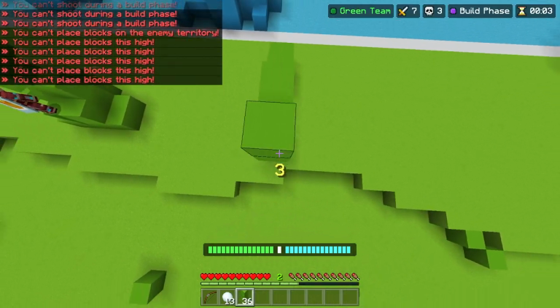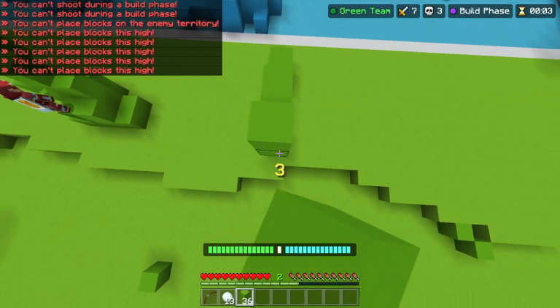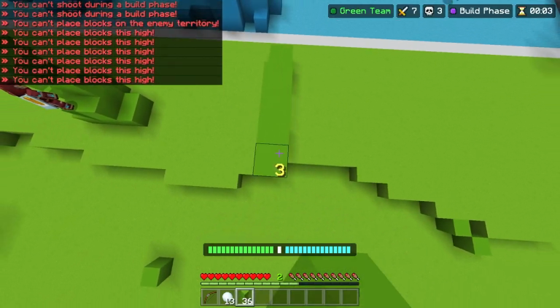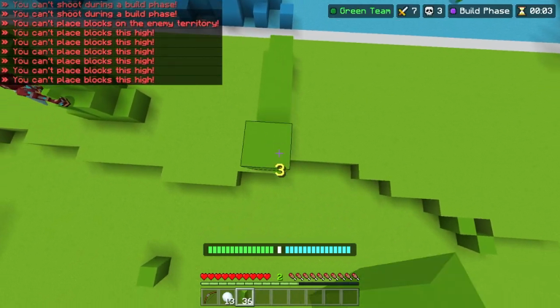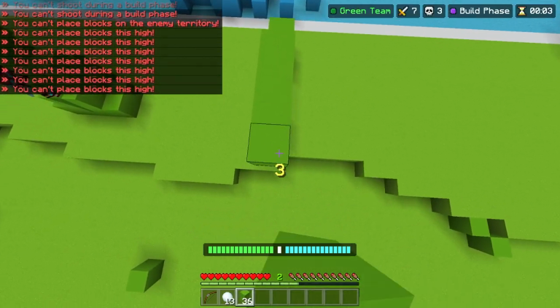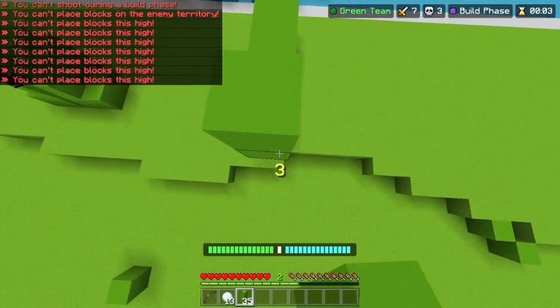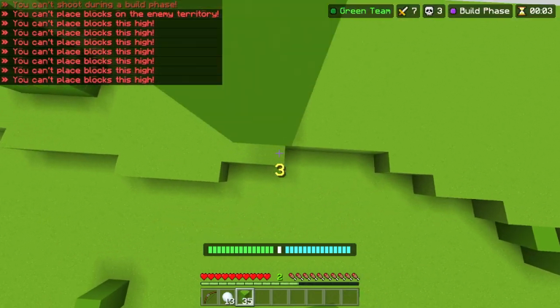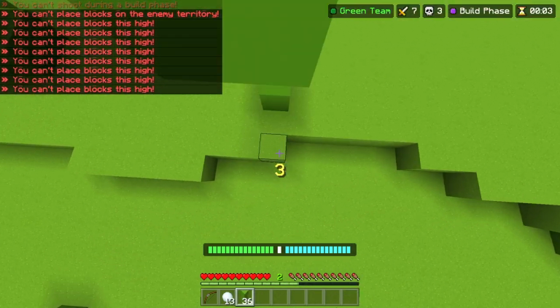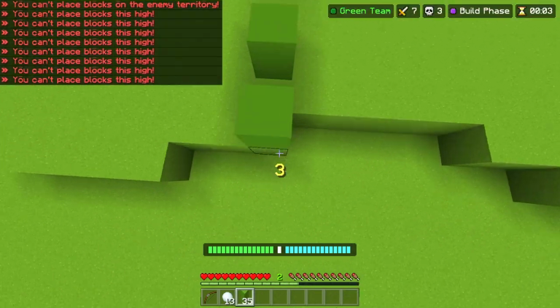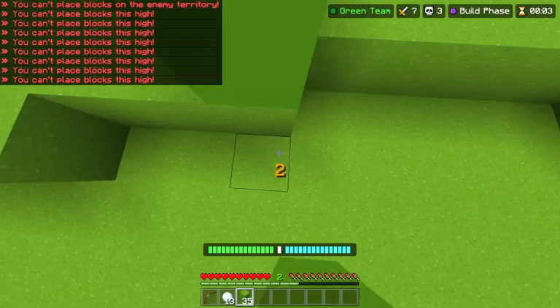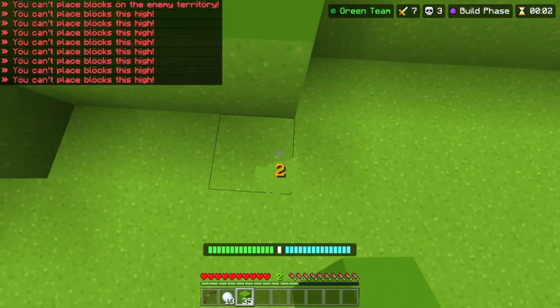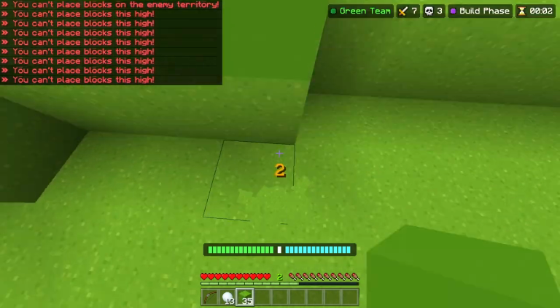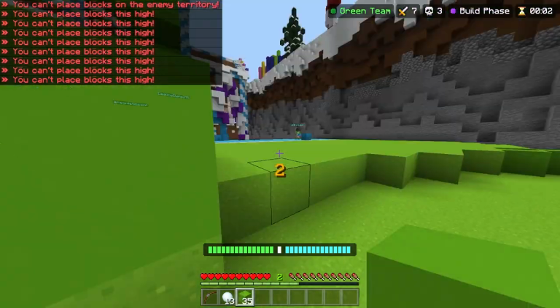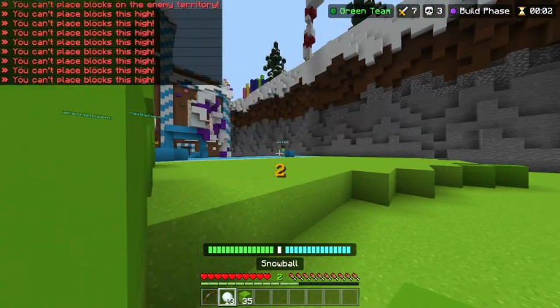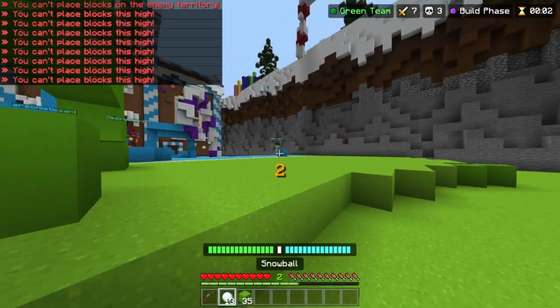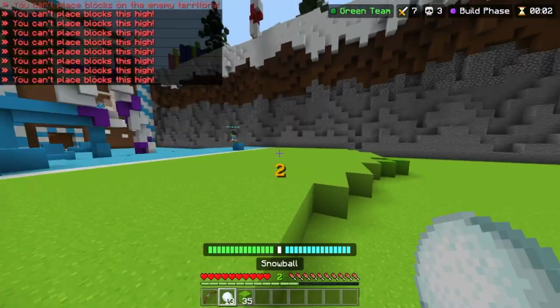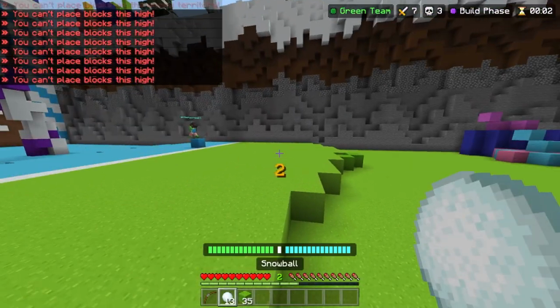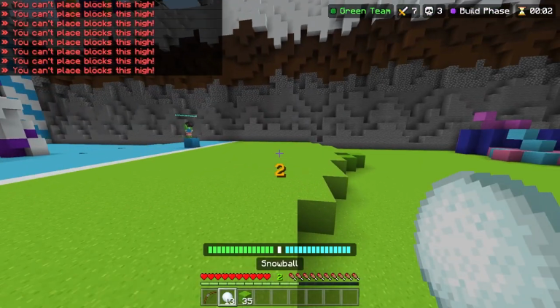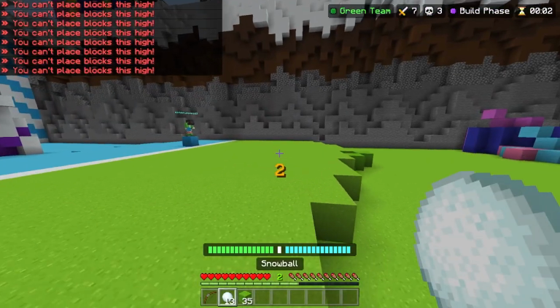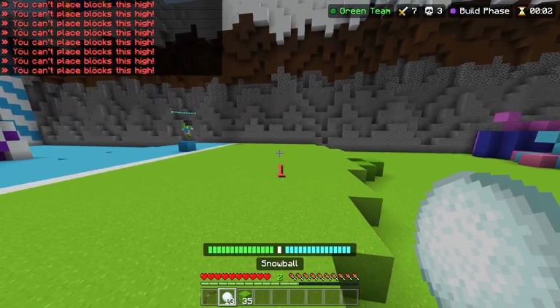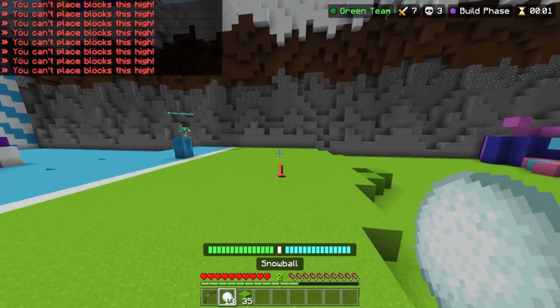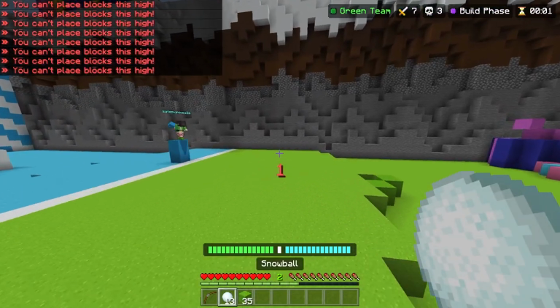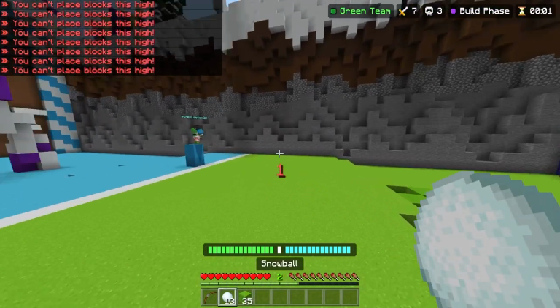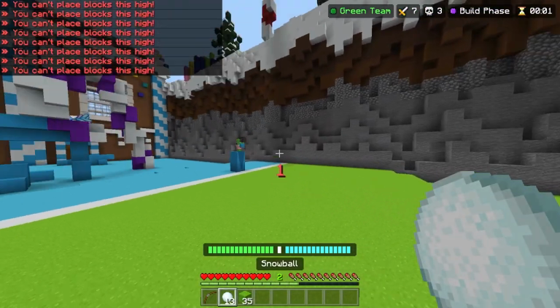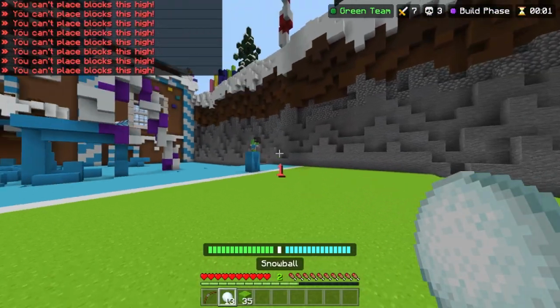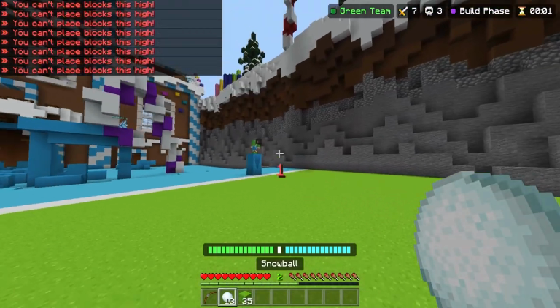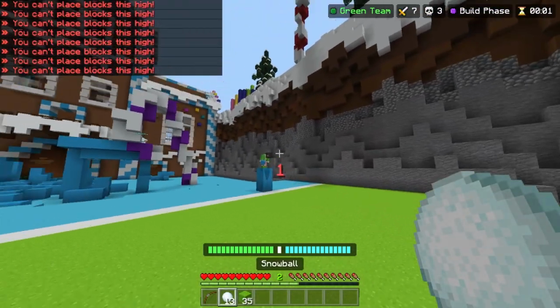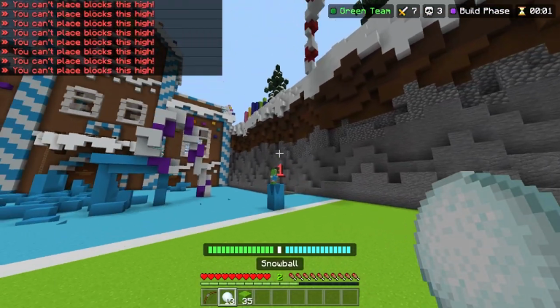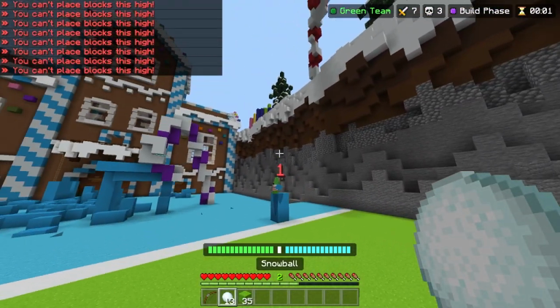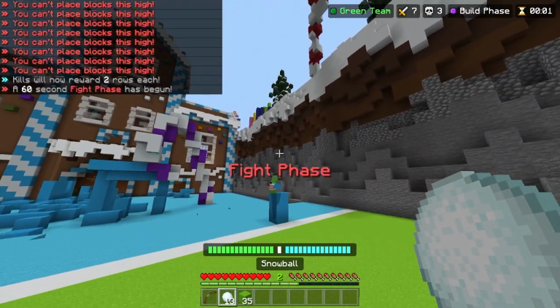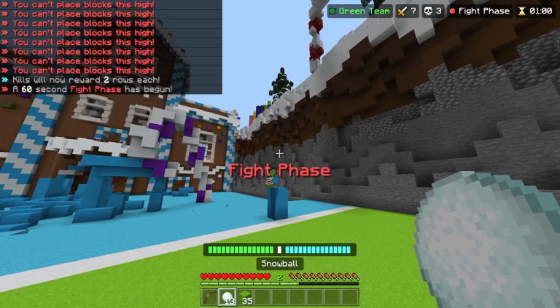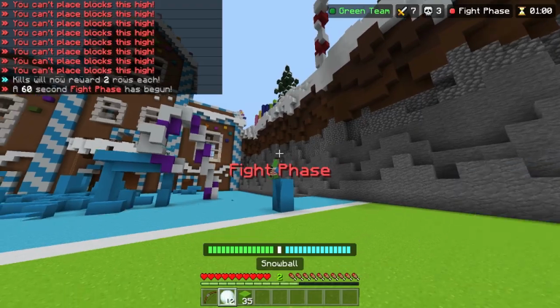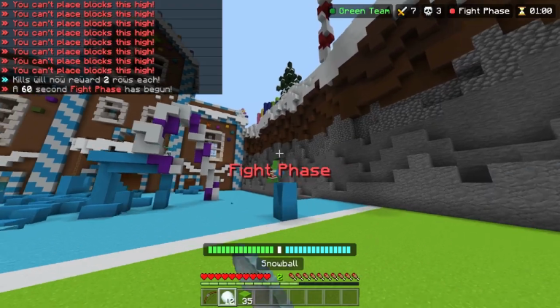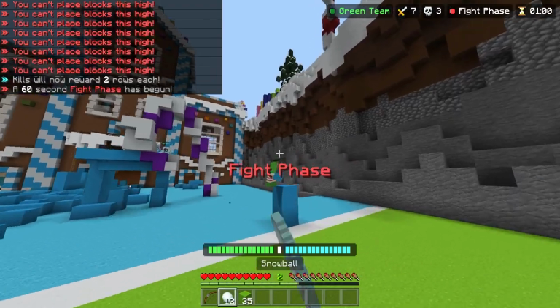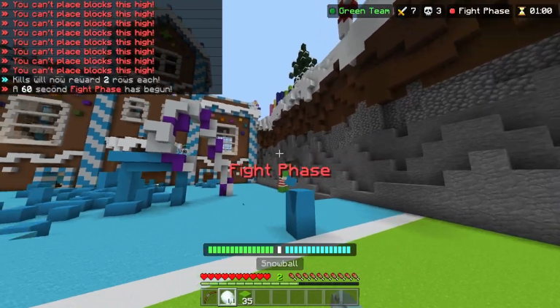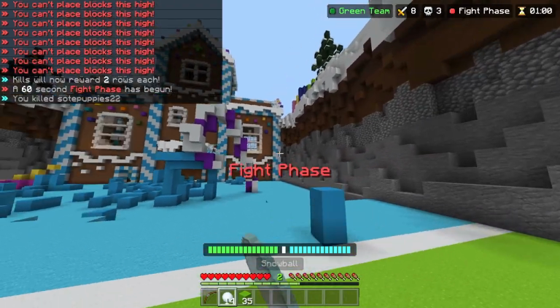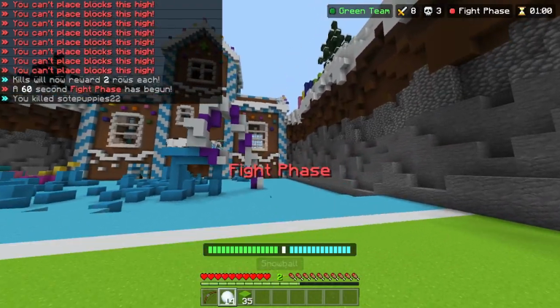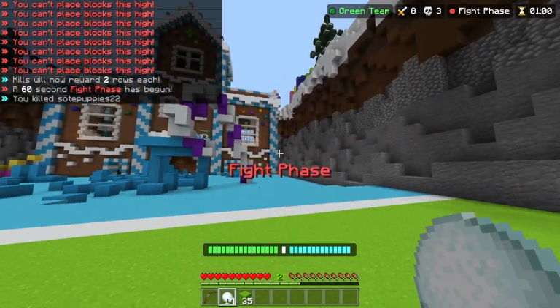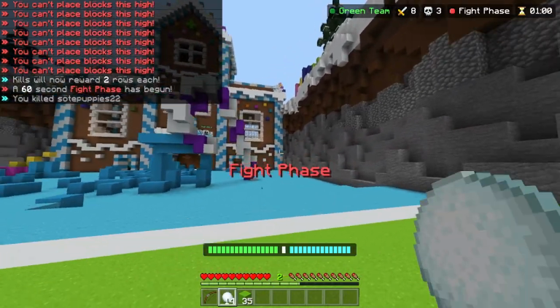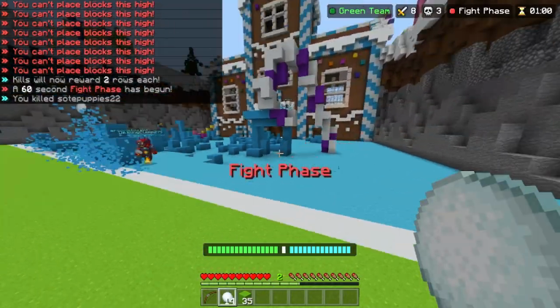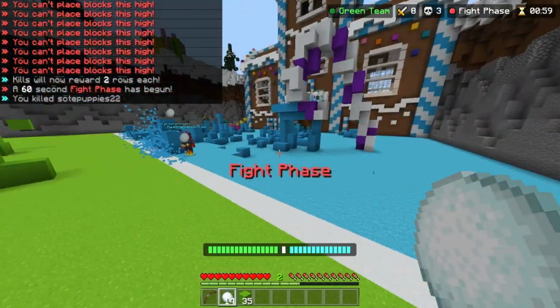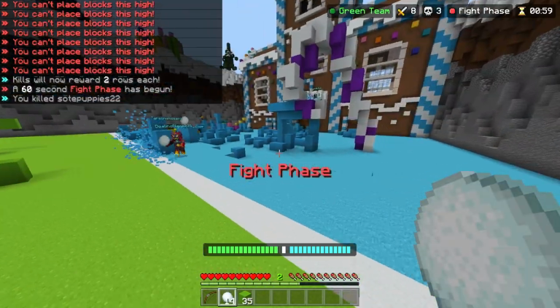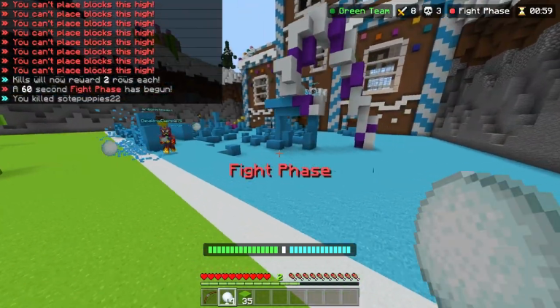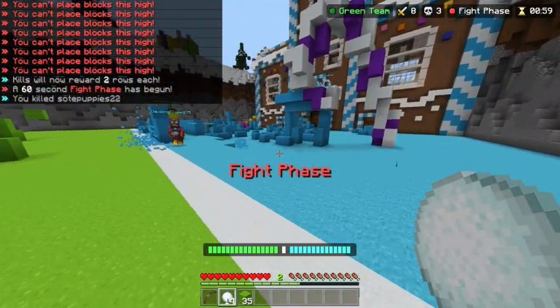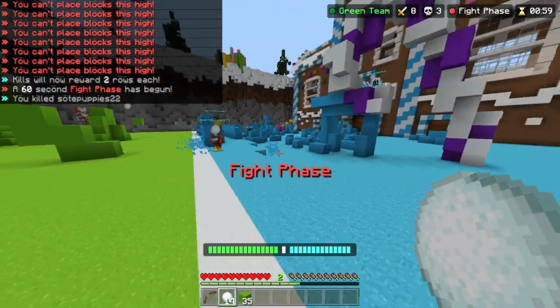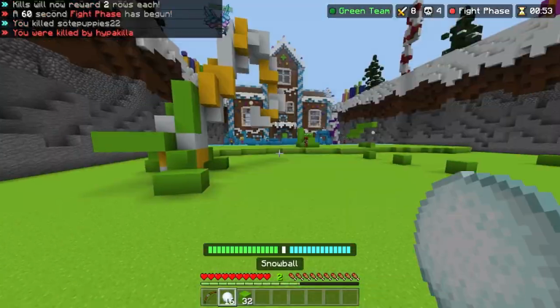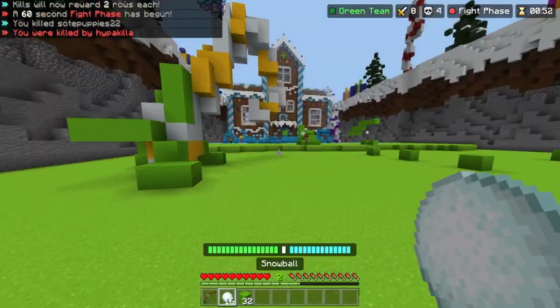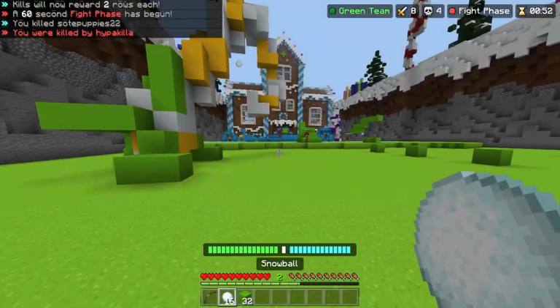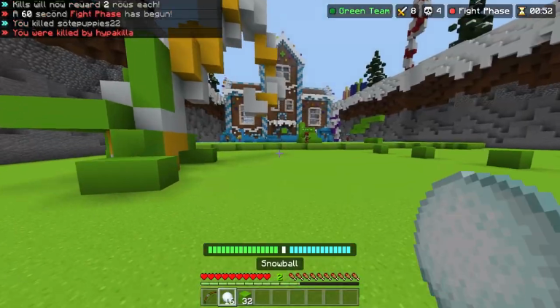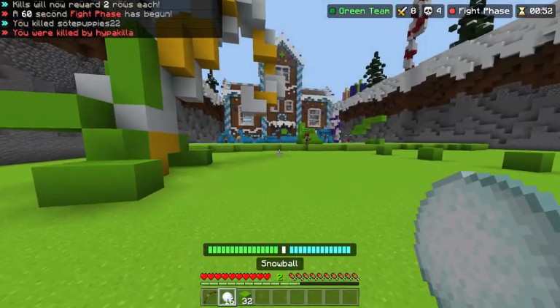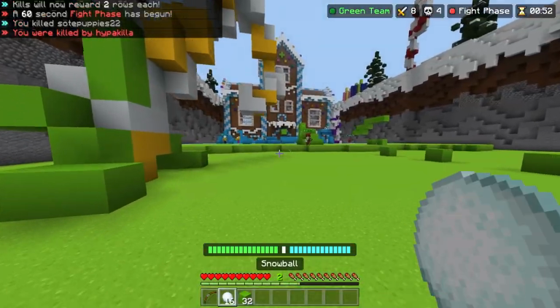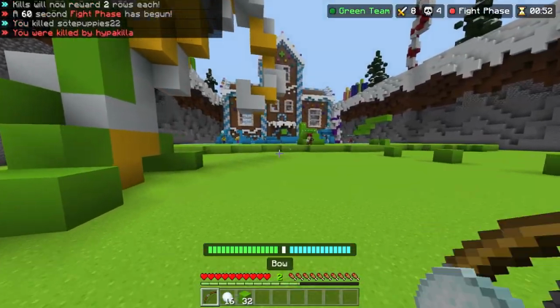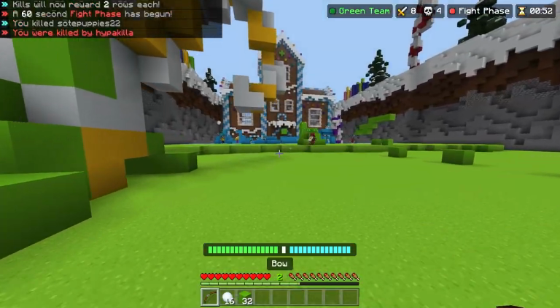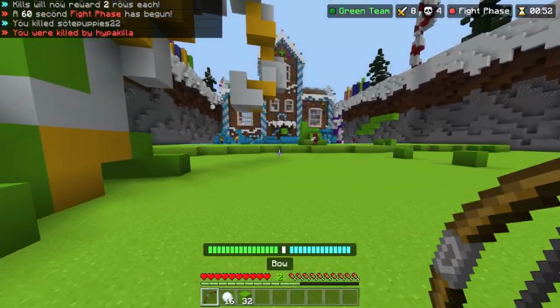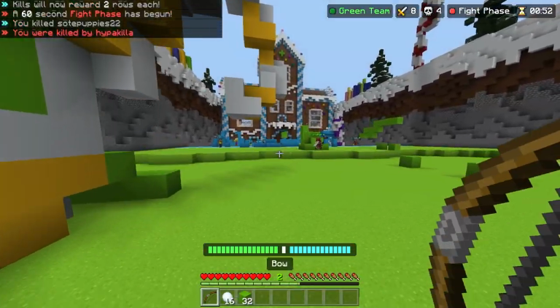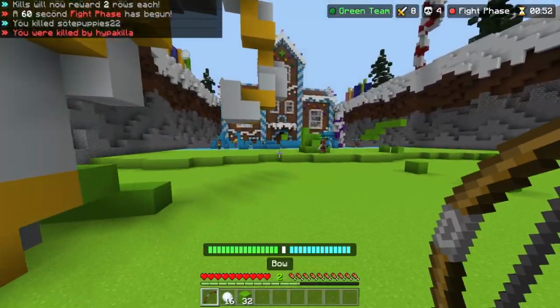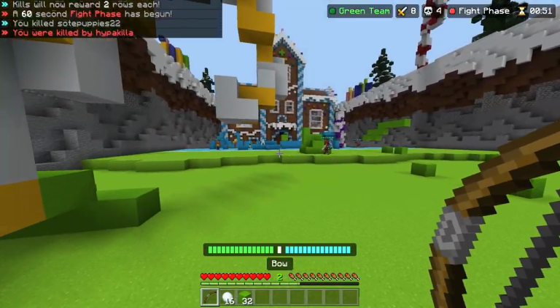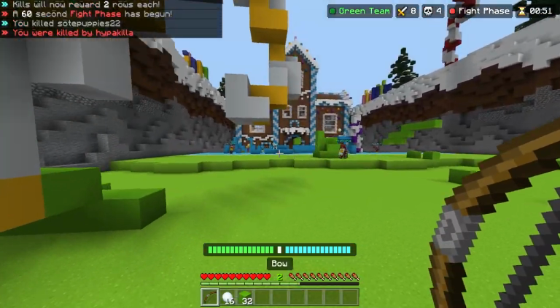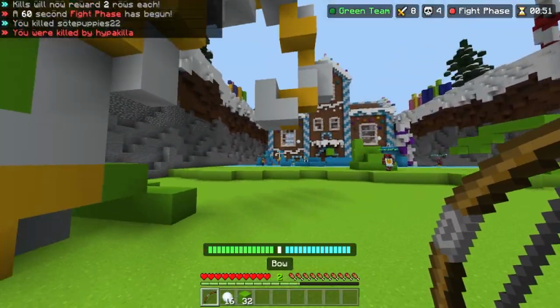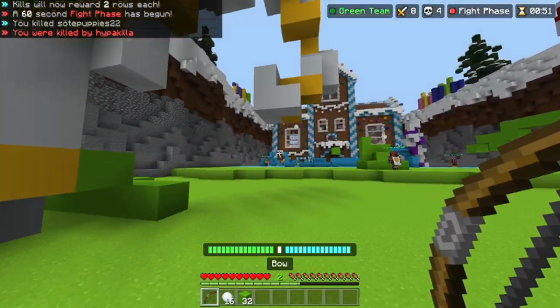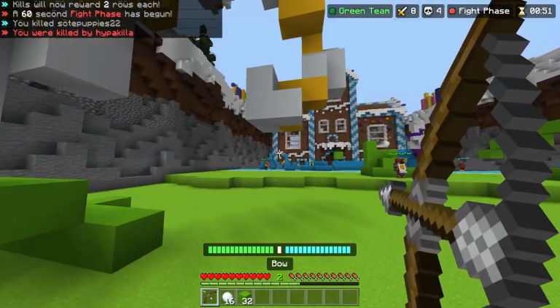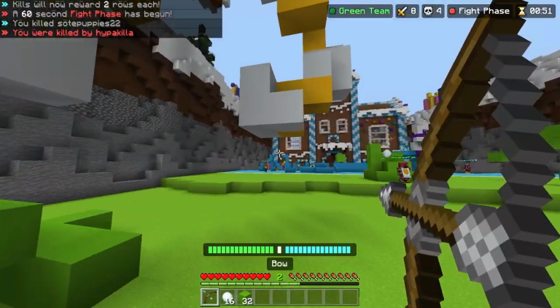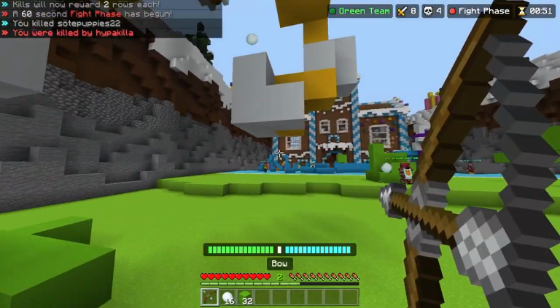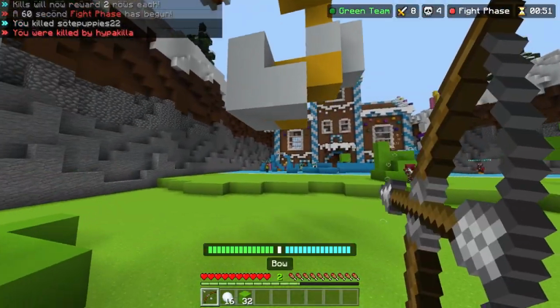One thing you can do while using your bow is build a bit of a wall around you so that while you're charging up your bow, people cannot kill you when you're vulnerable.